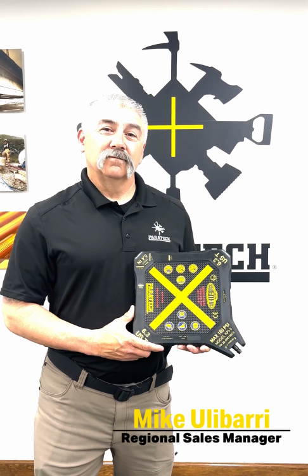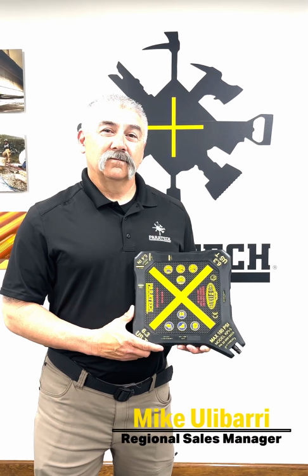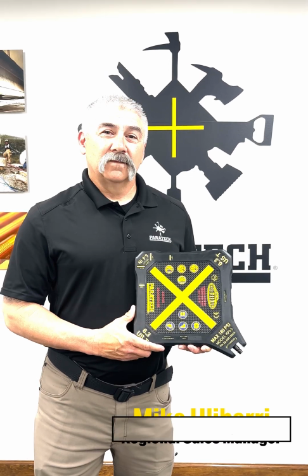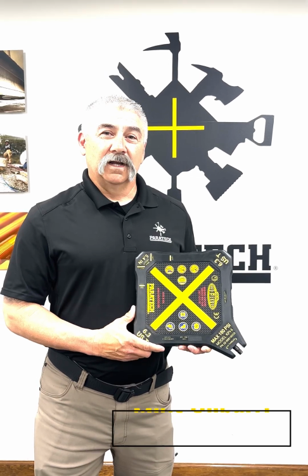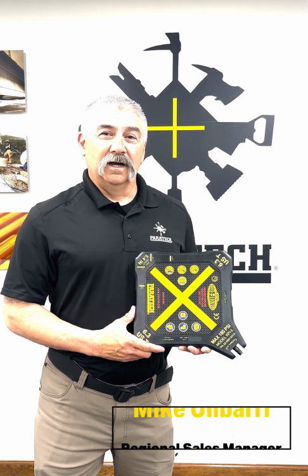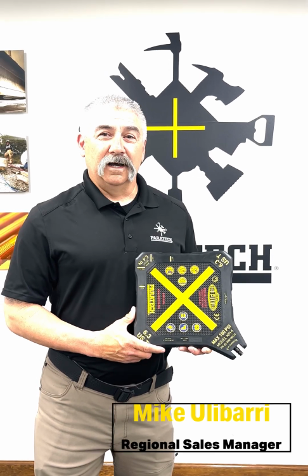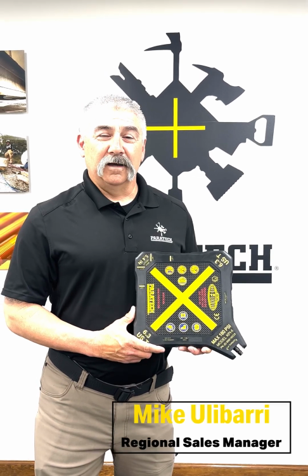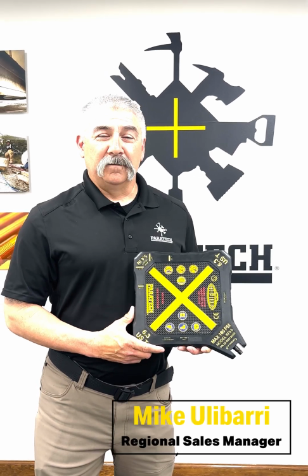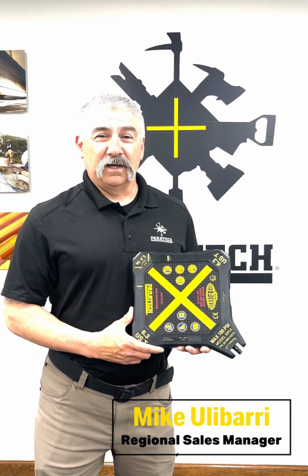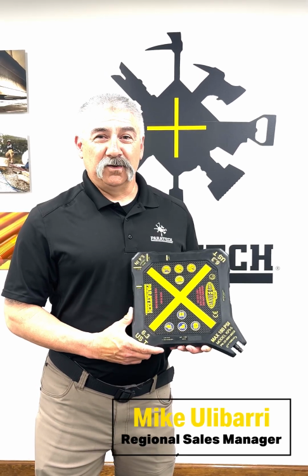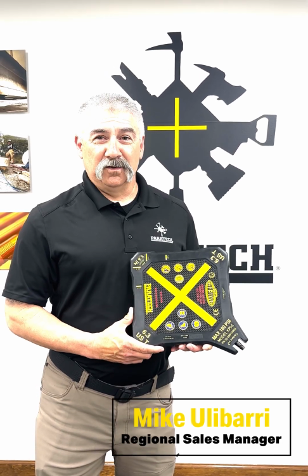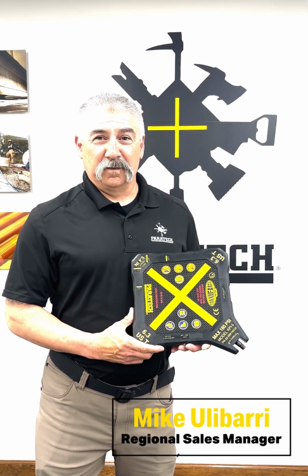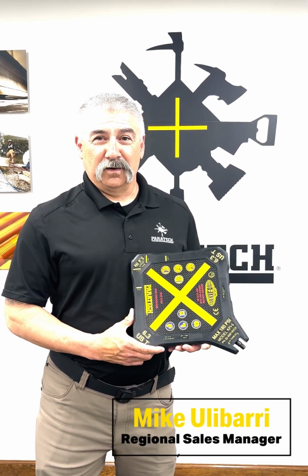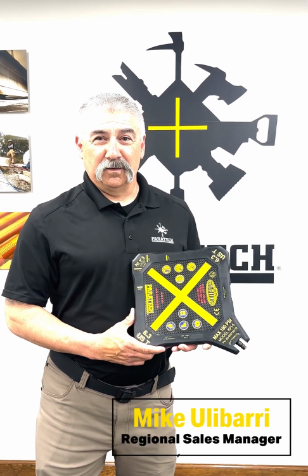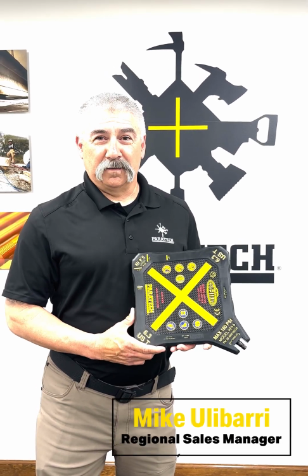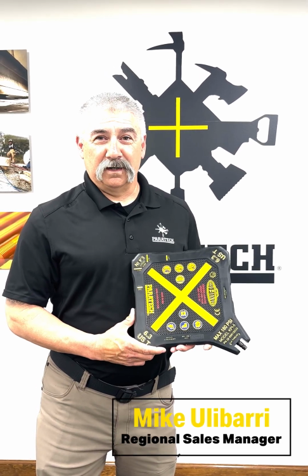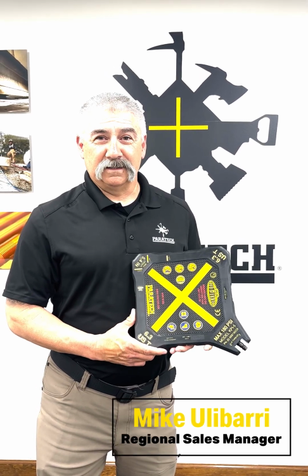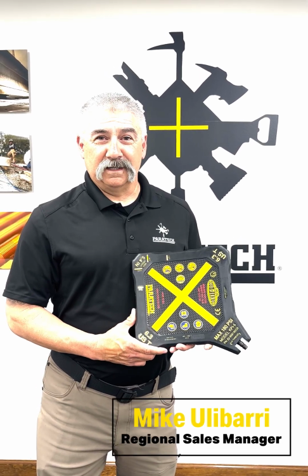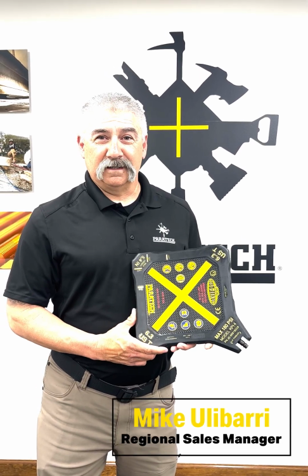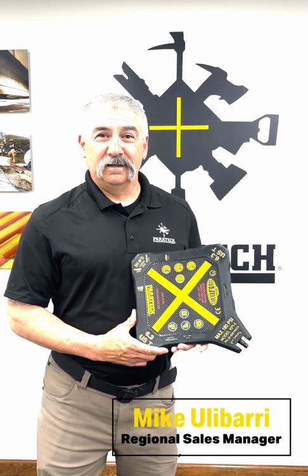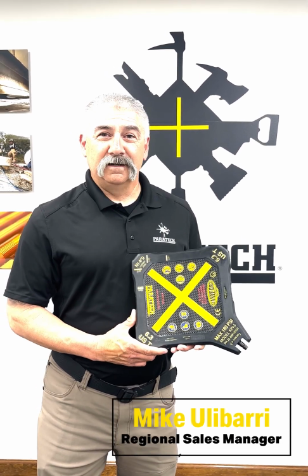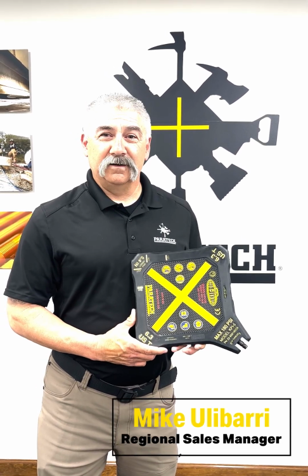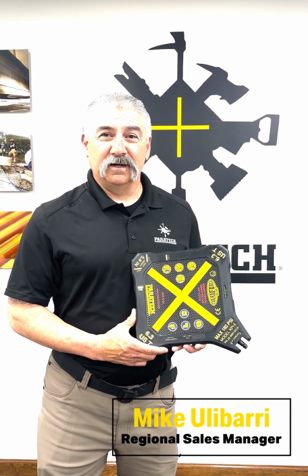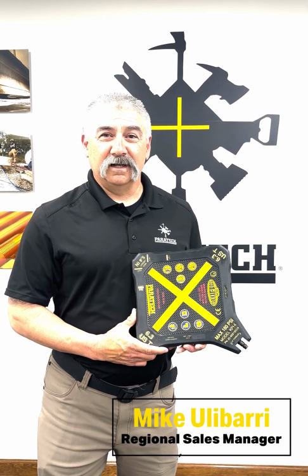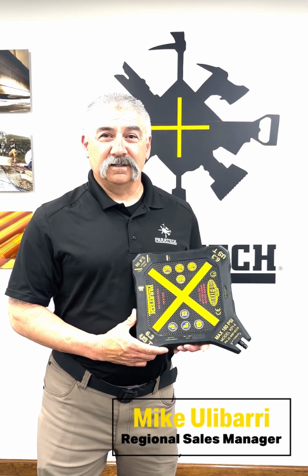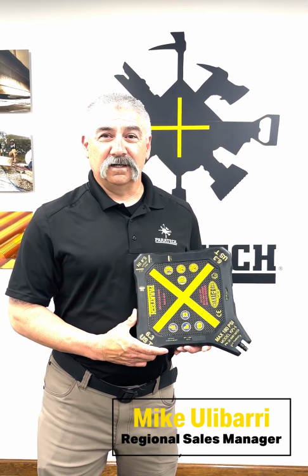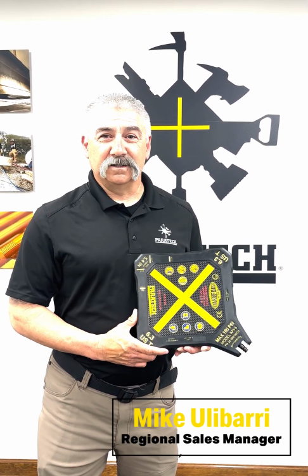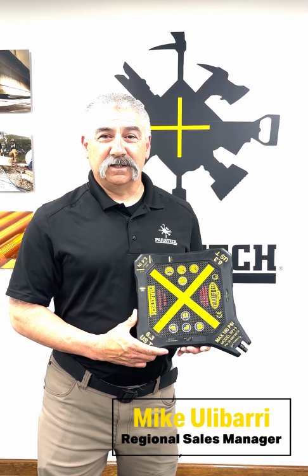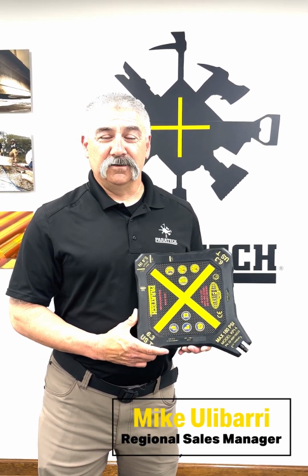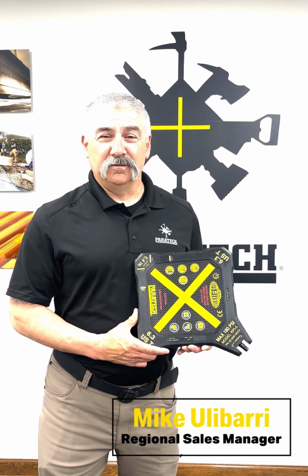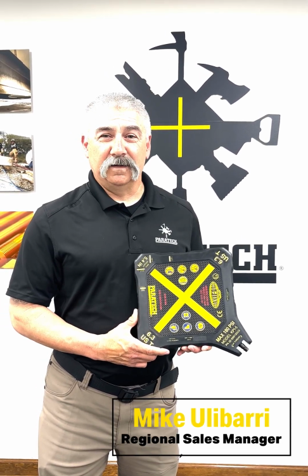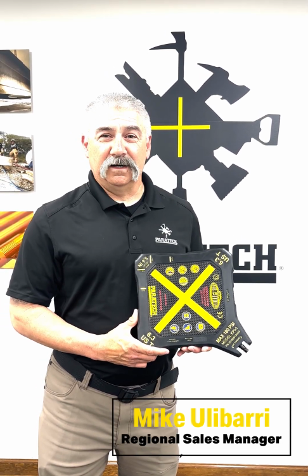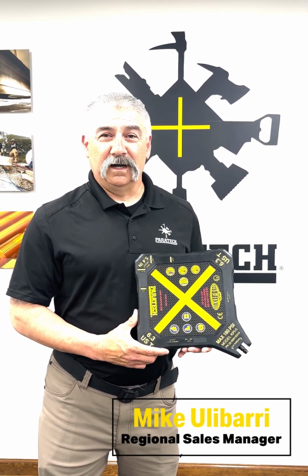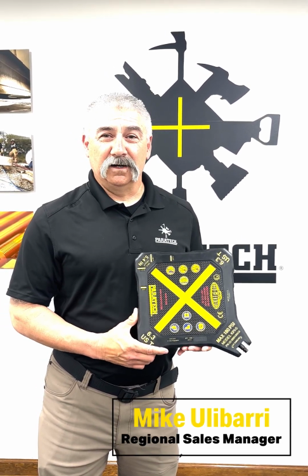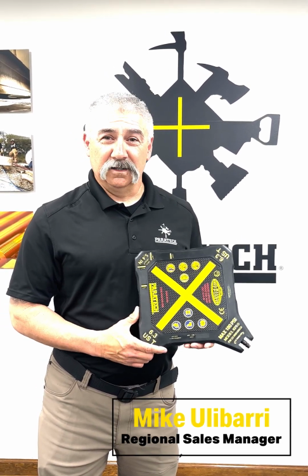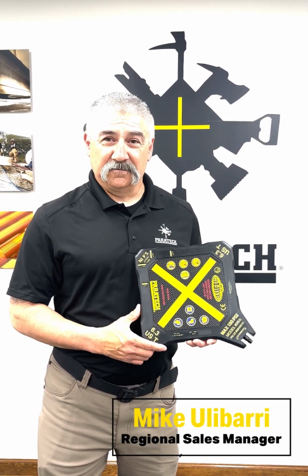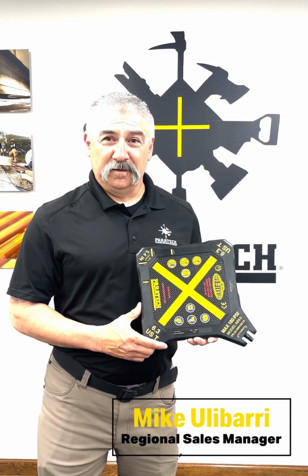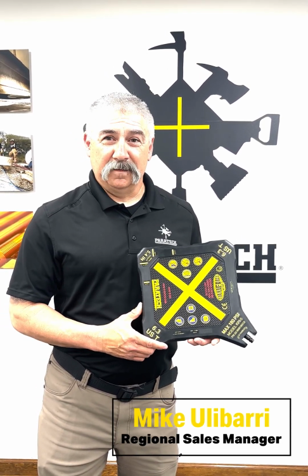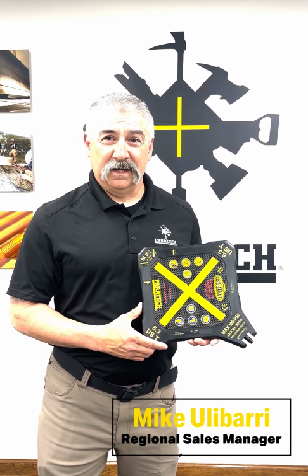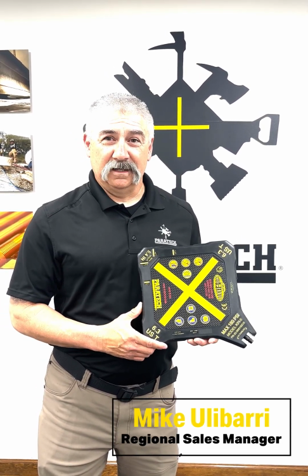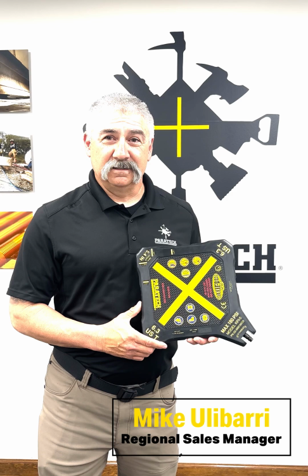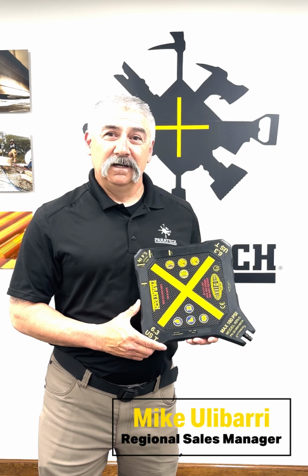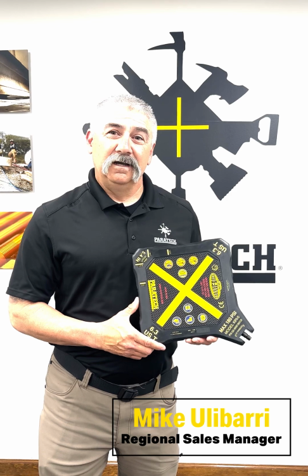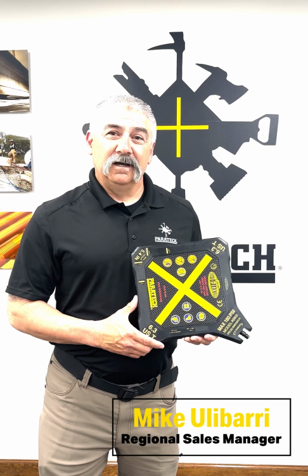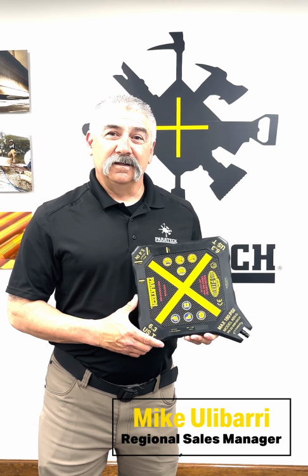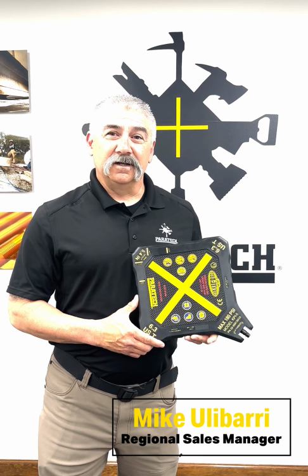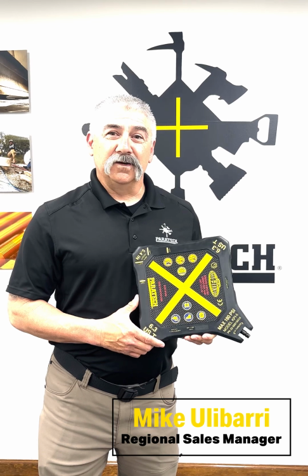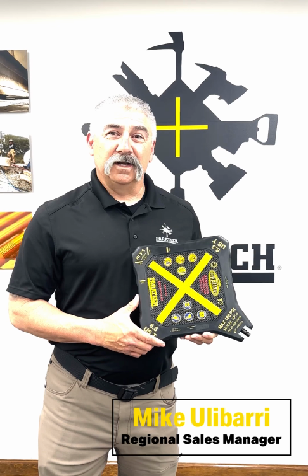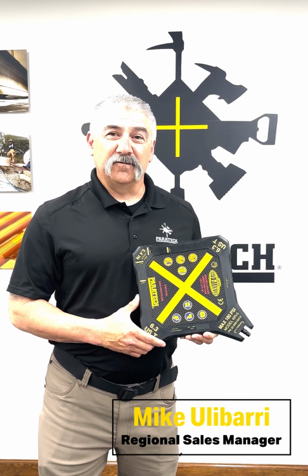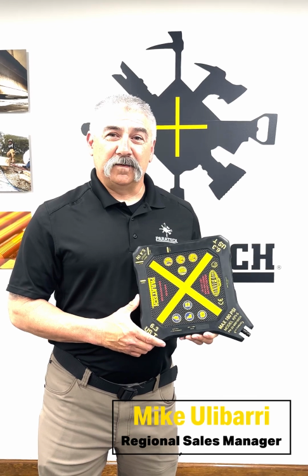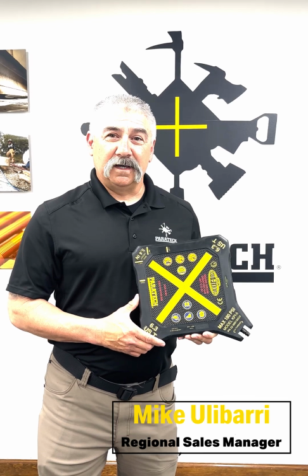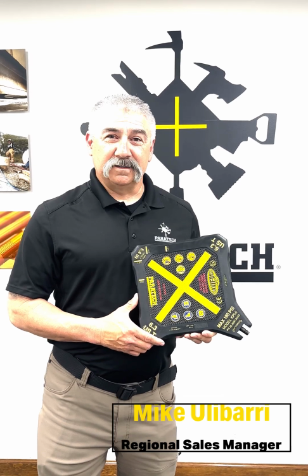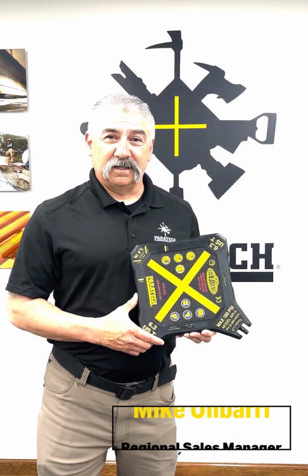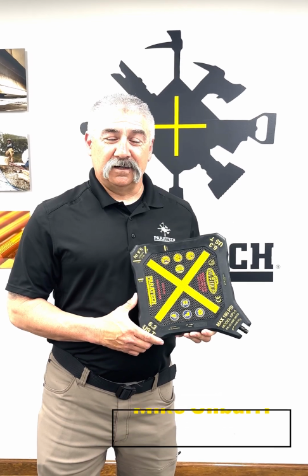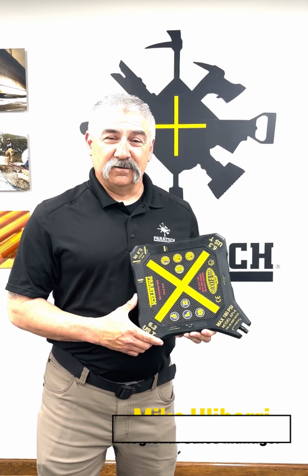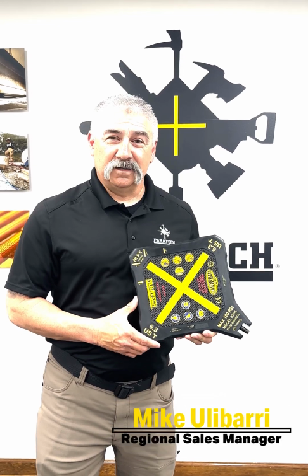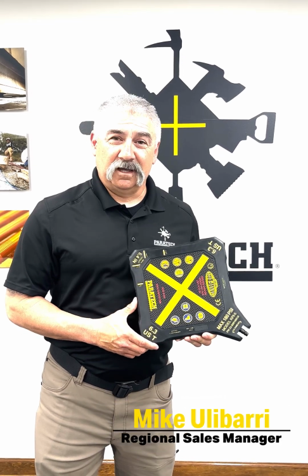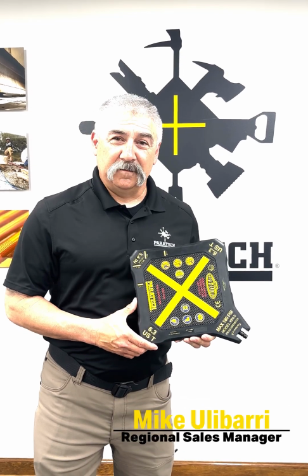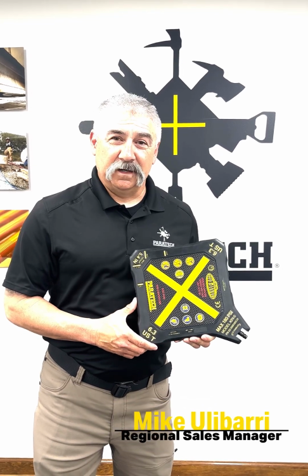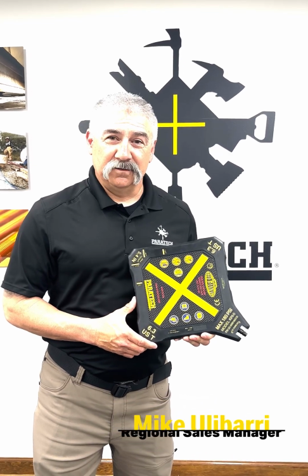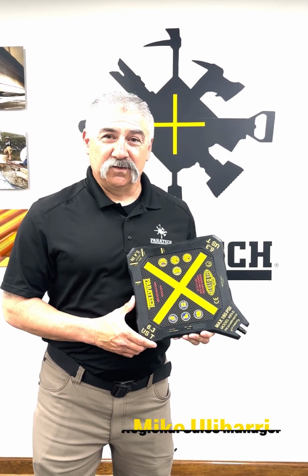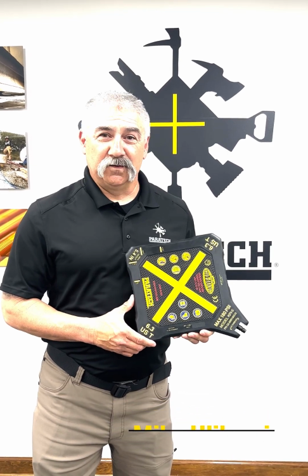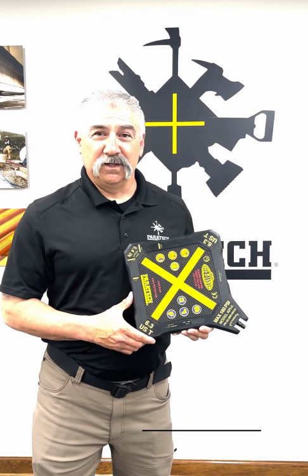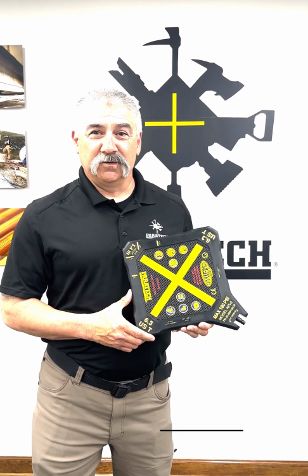Hi, I'm Mike Hulaberry with Paratech, here today to talk to you about air lifting bags and the new NFPA standard that came out in 2020.